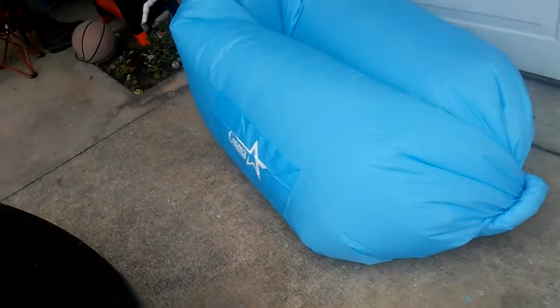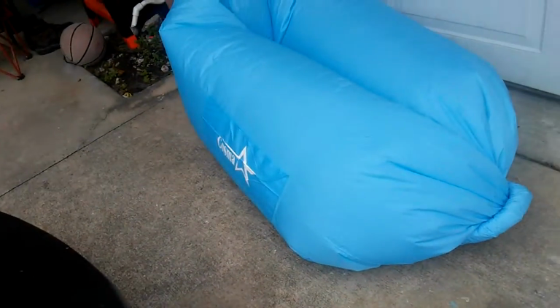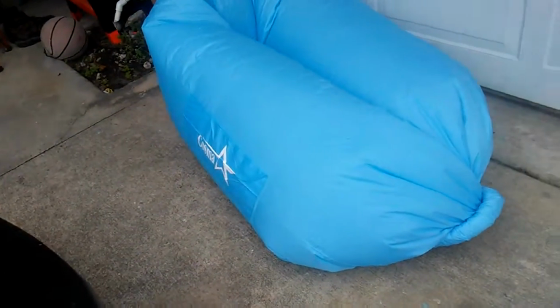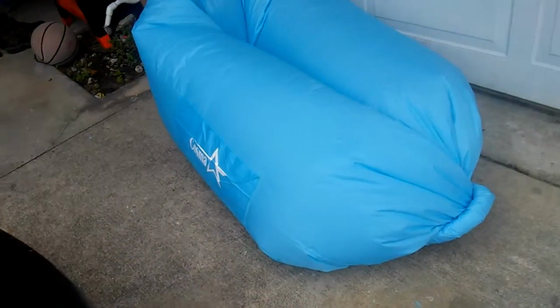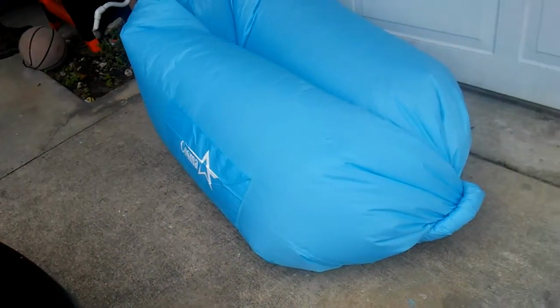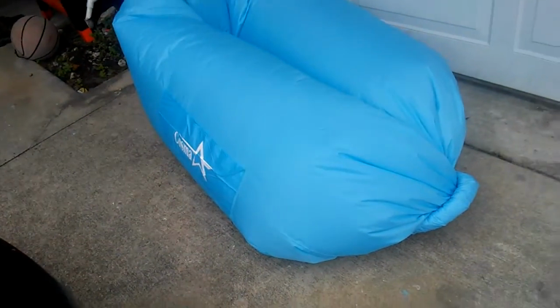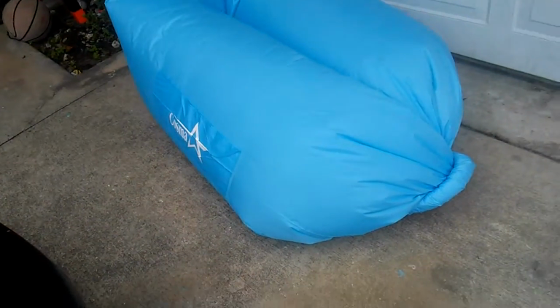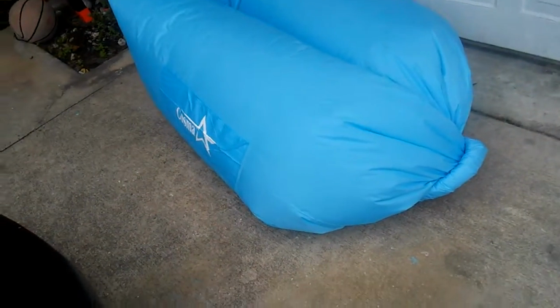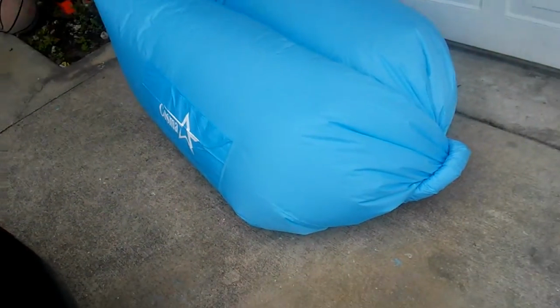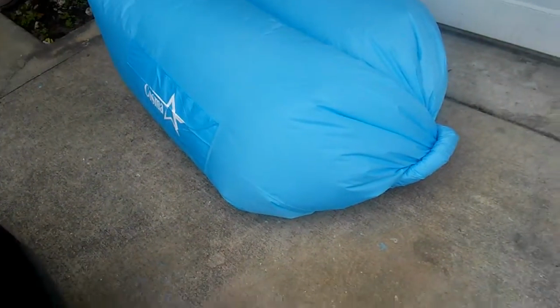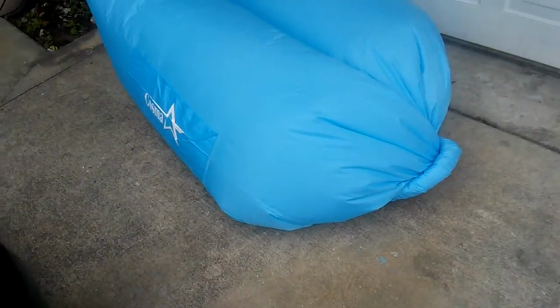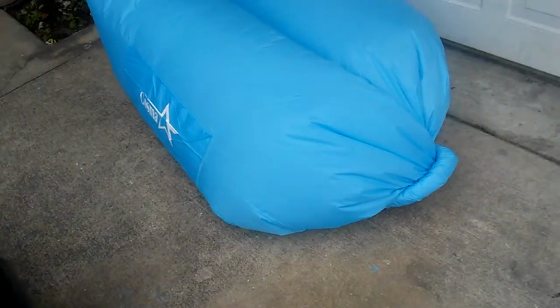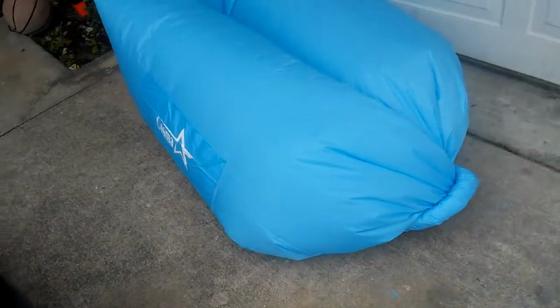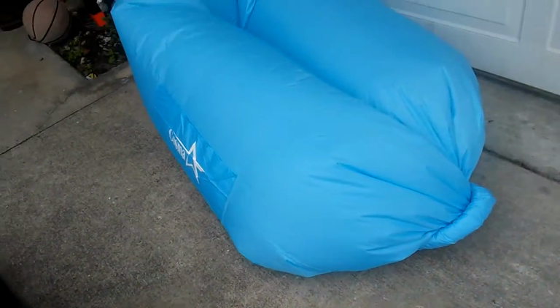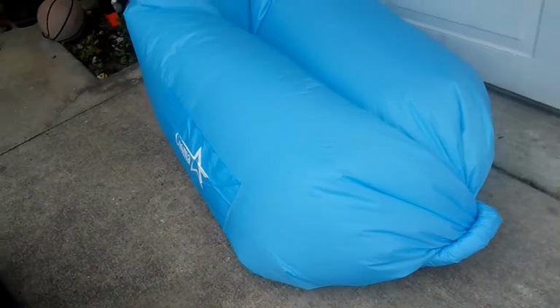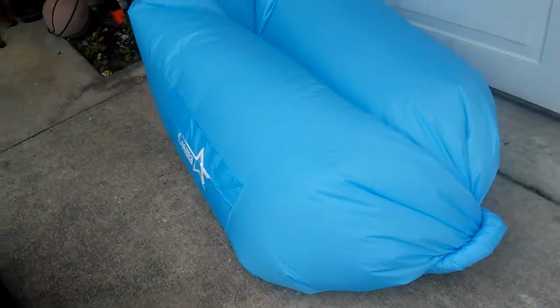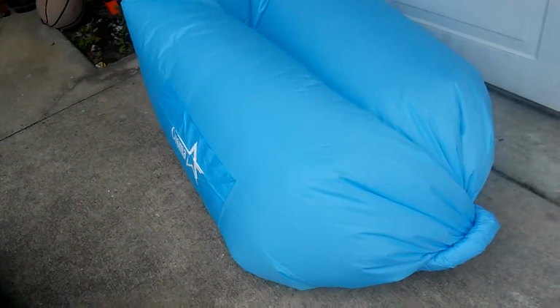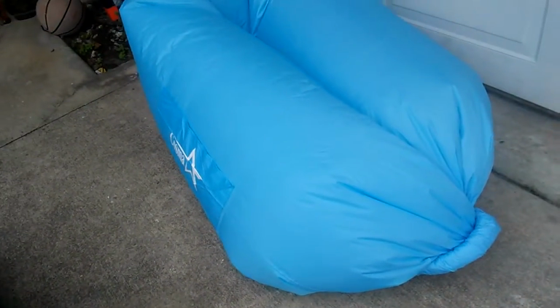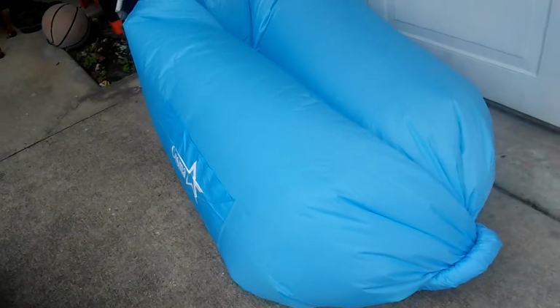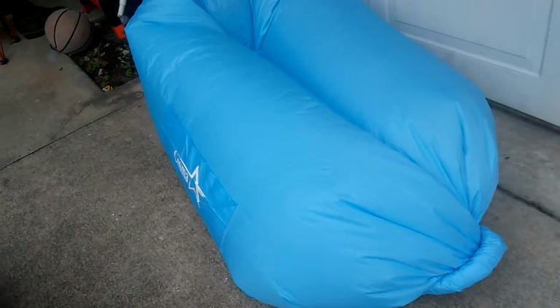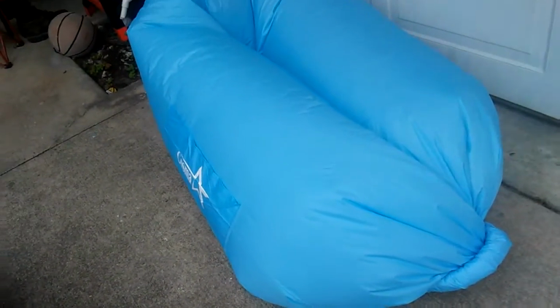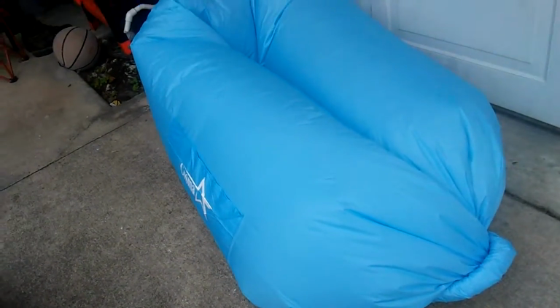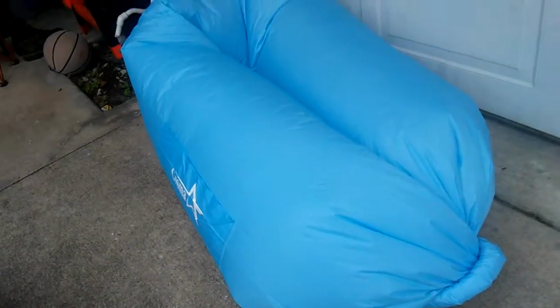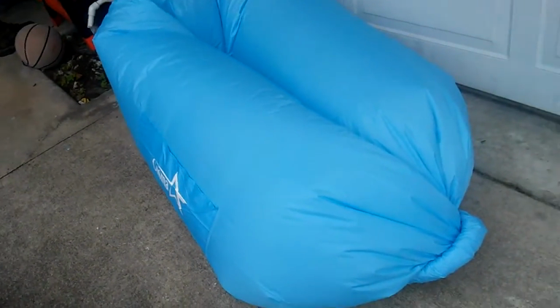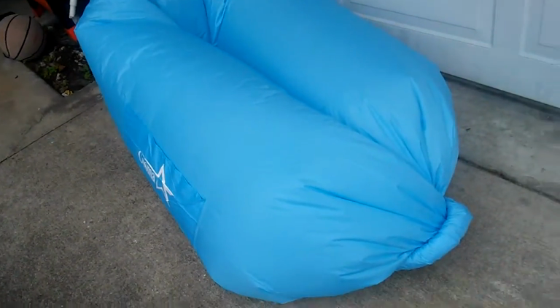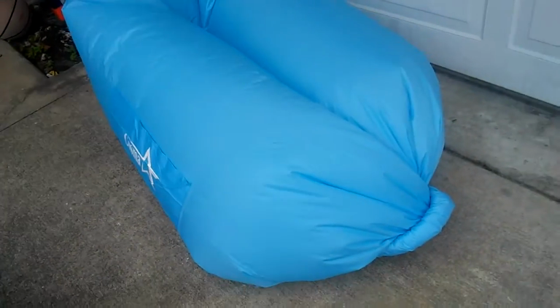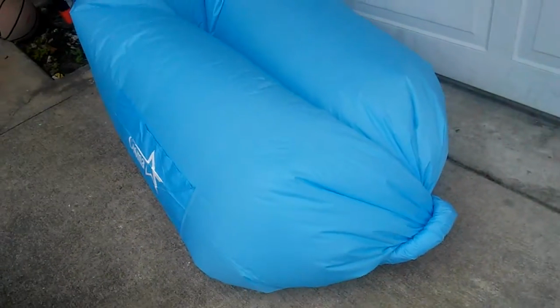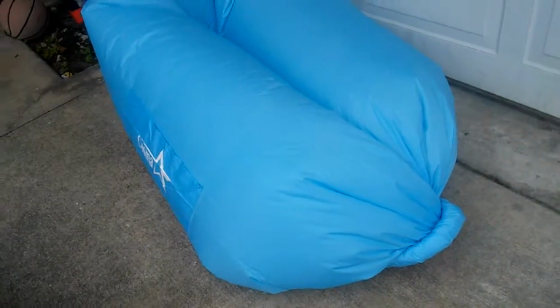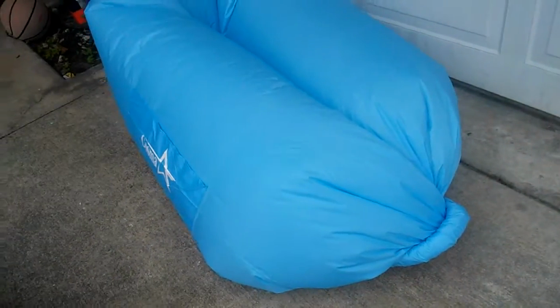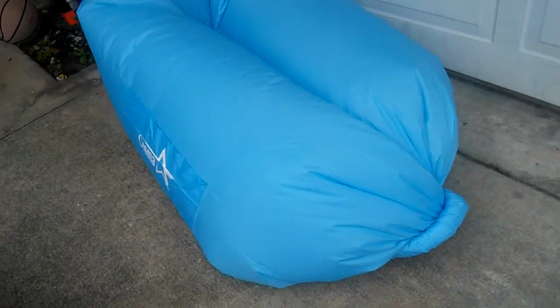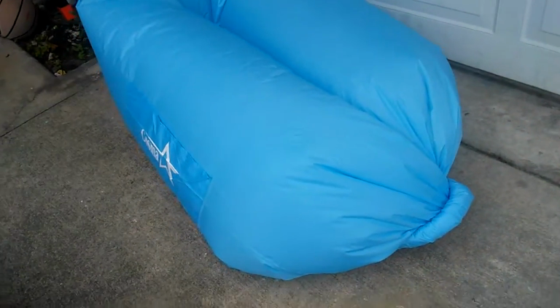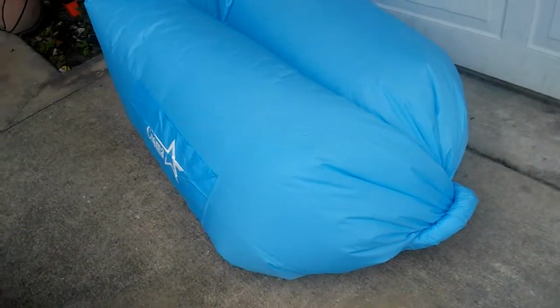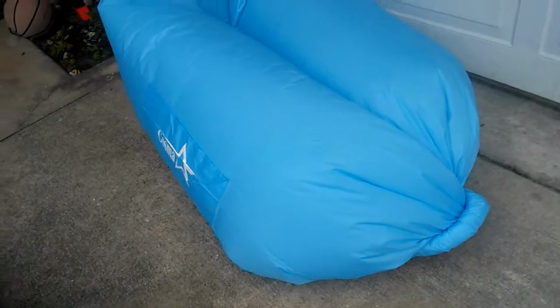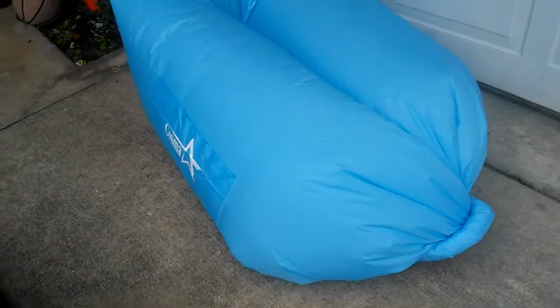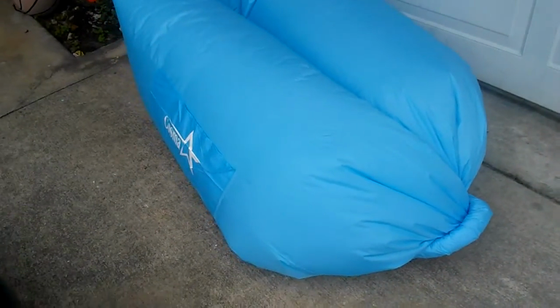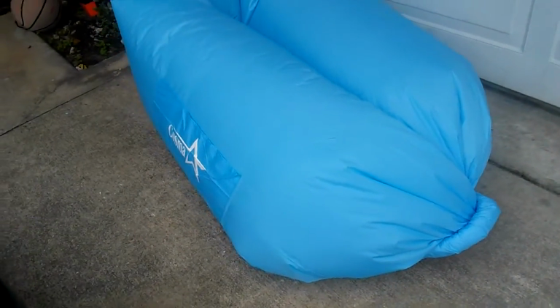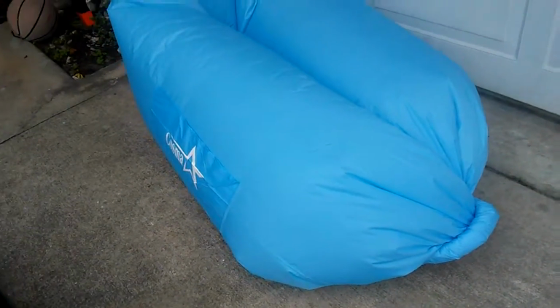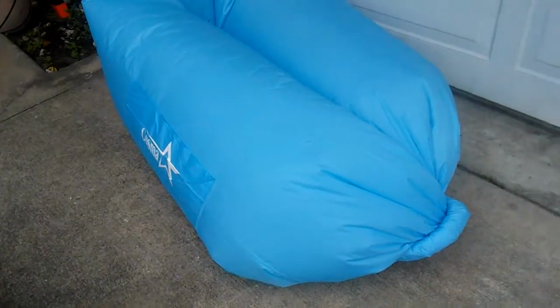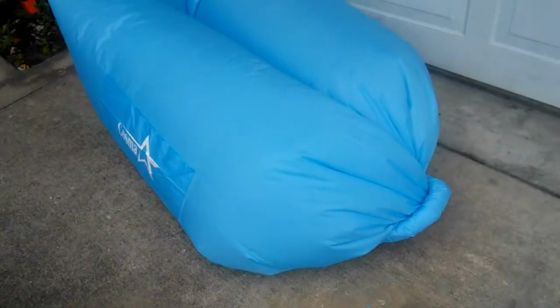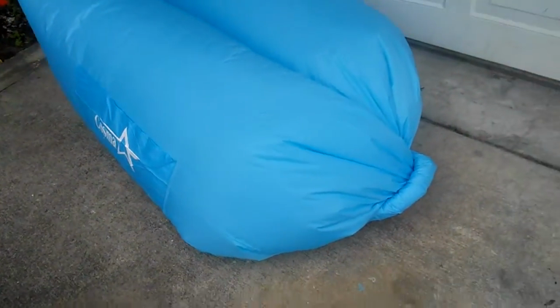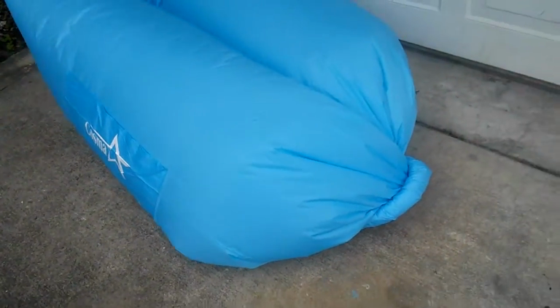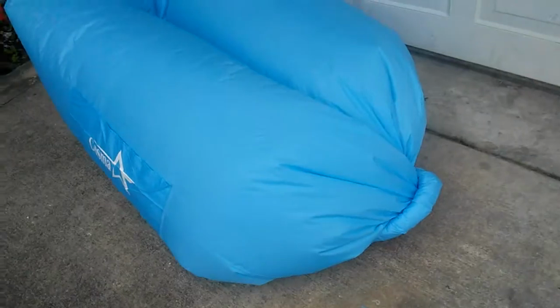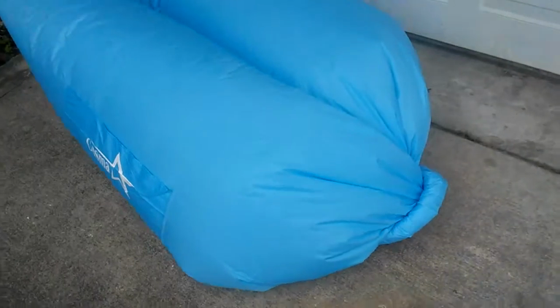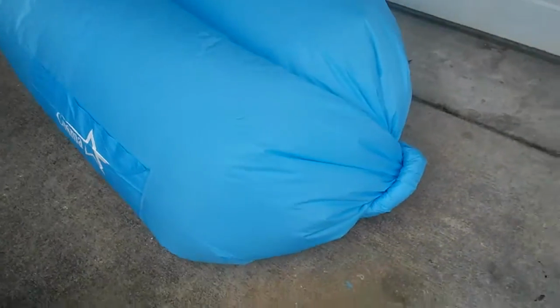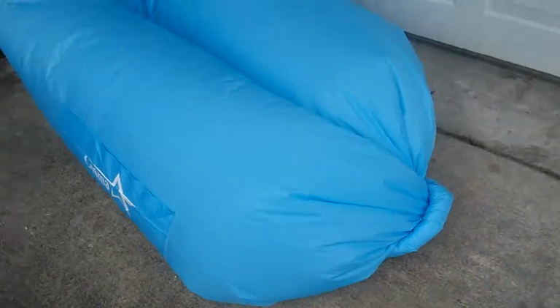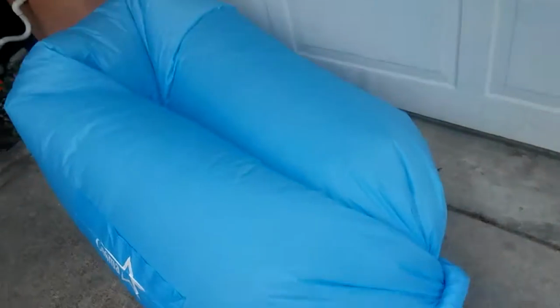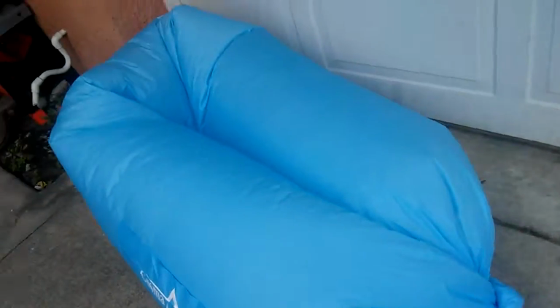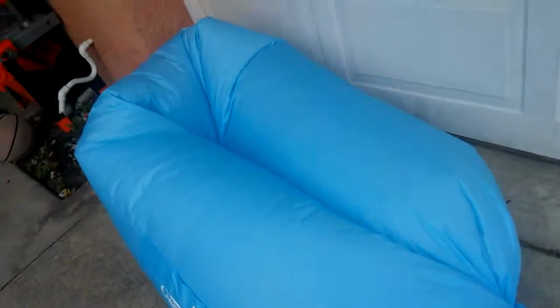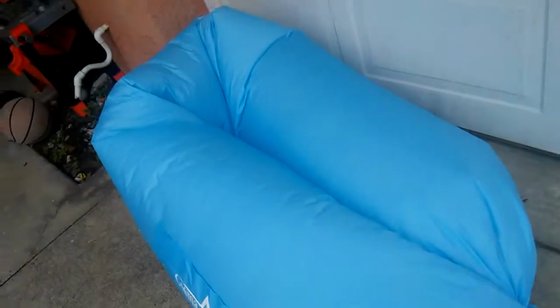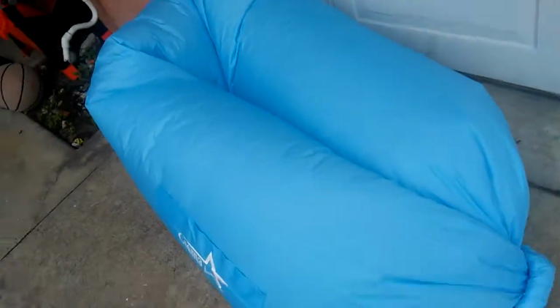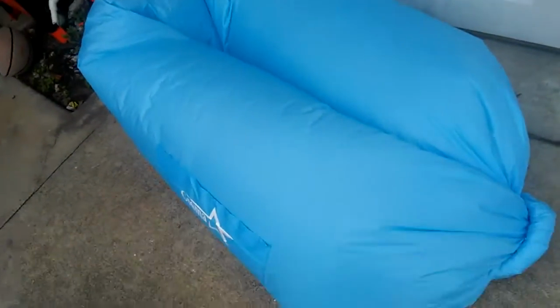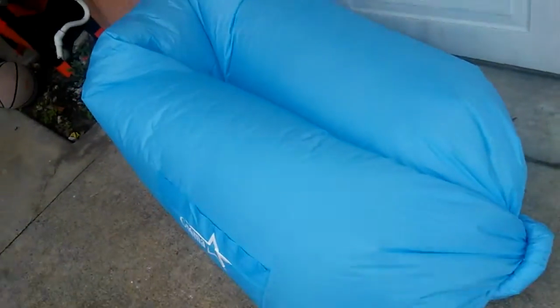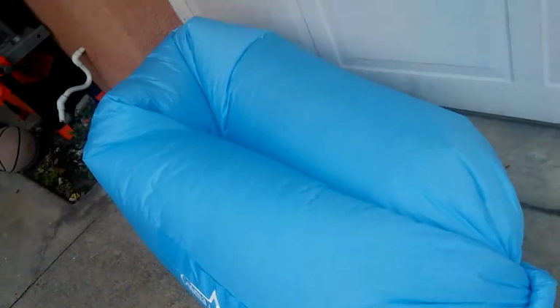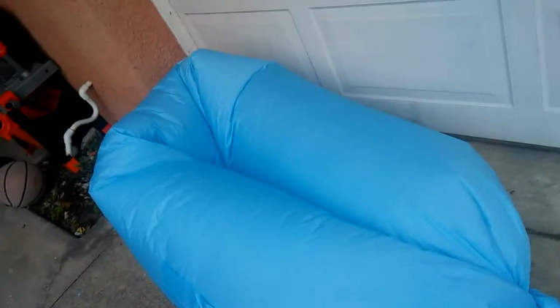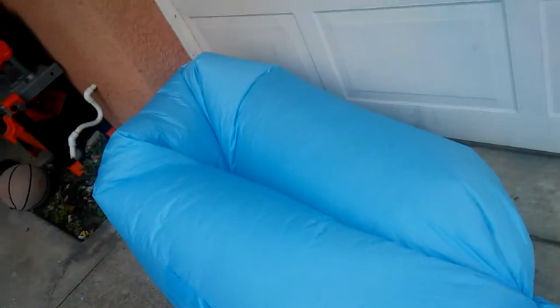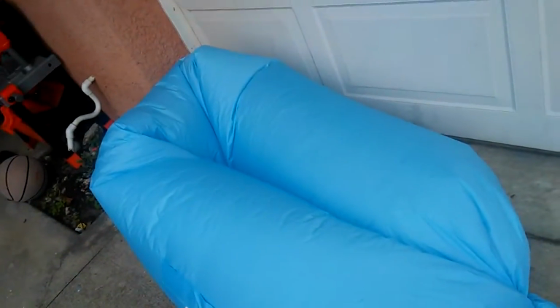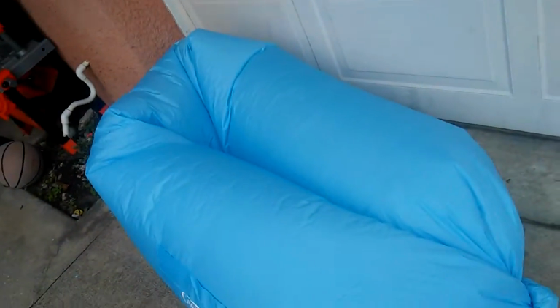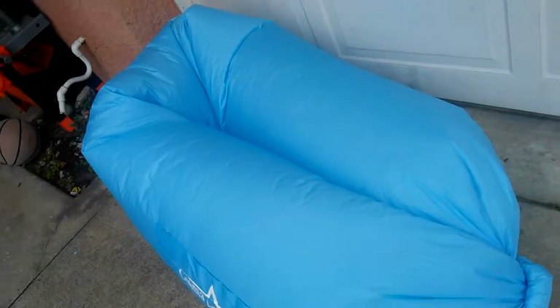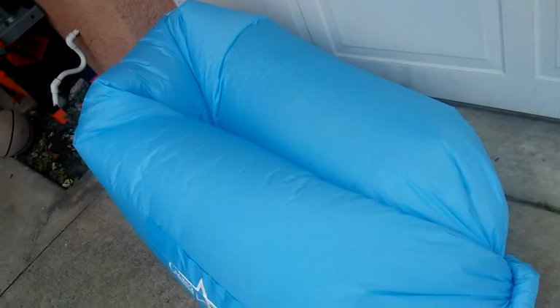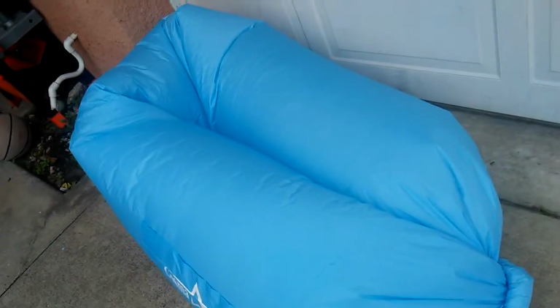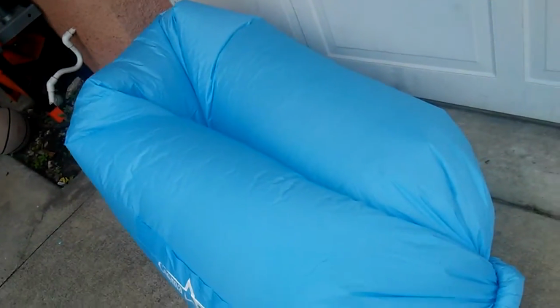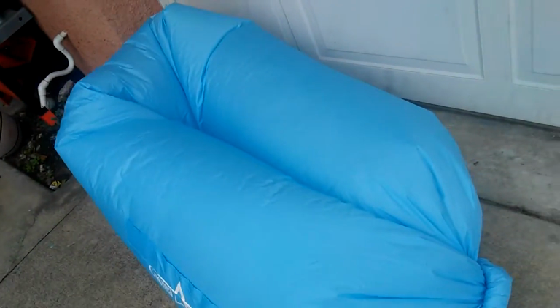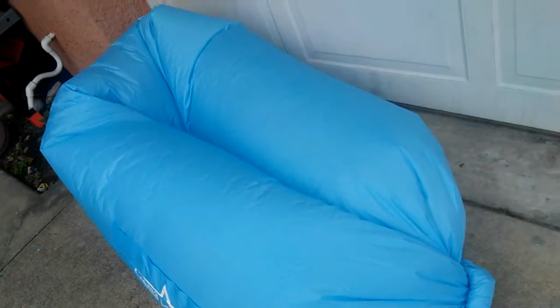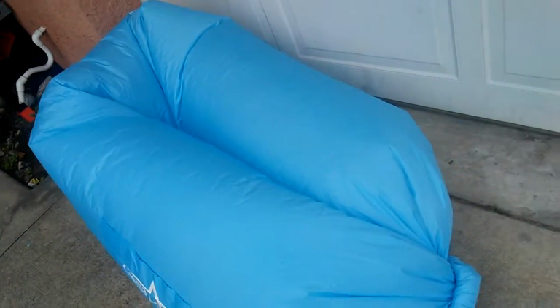So today we are reviewing the Cosmo Inflatable Chair. As you can see, I was able to get it inflated.